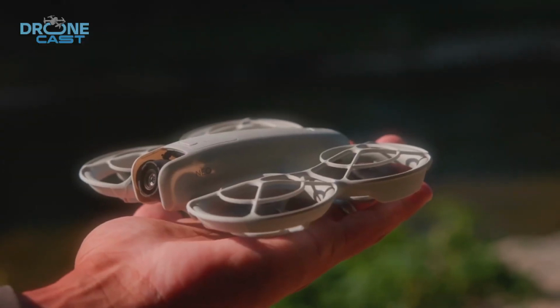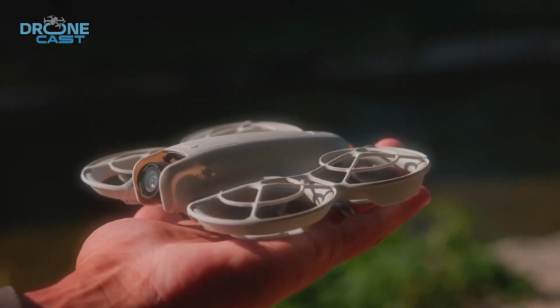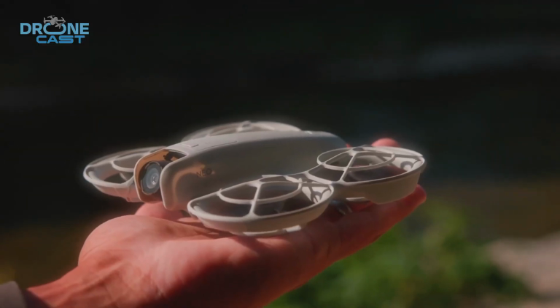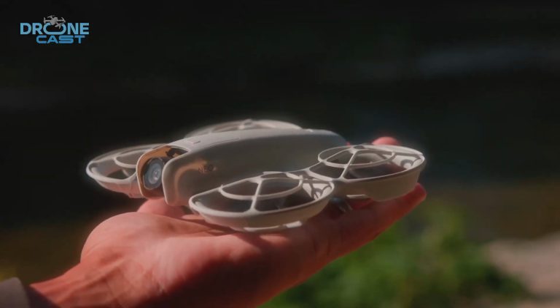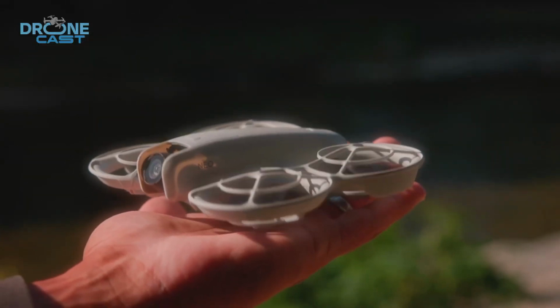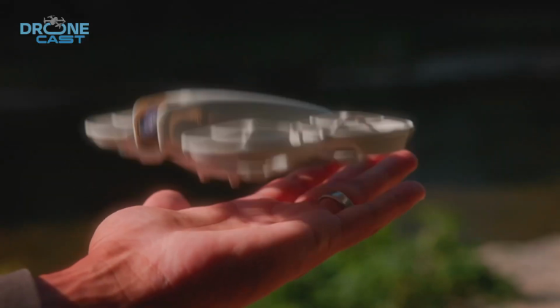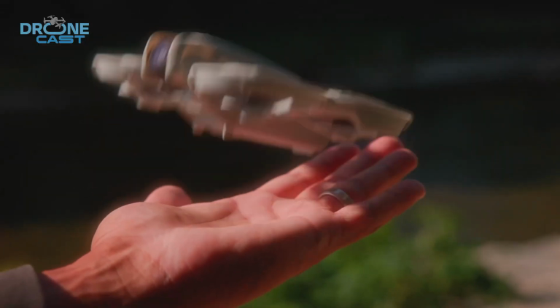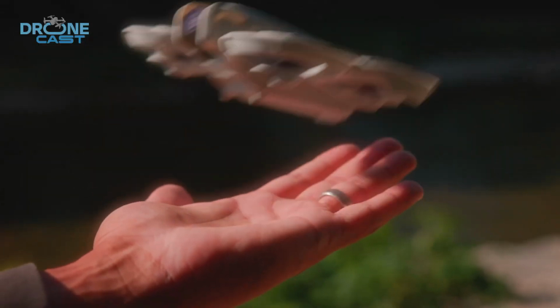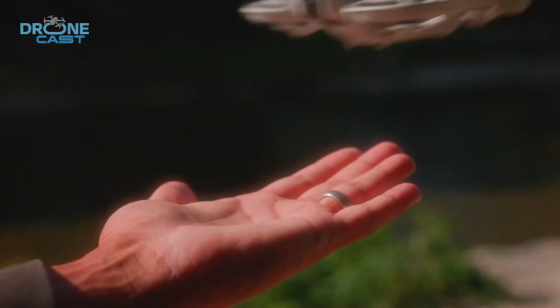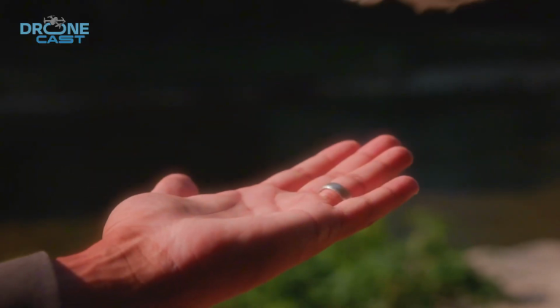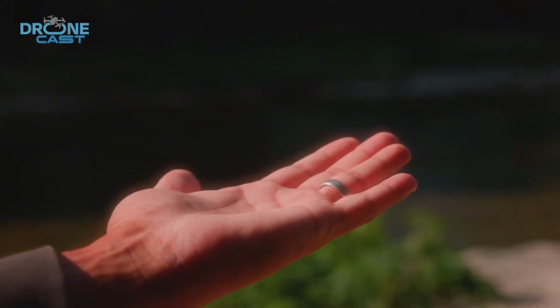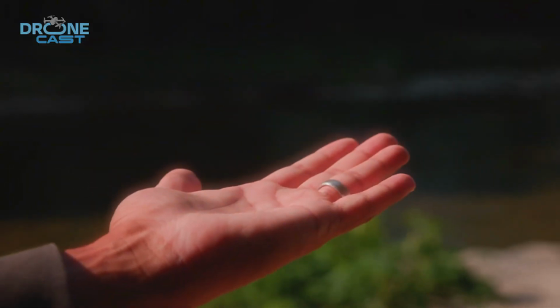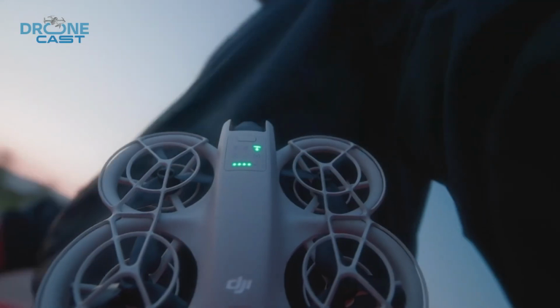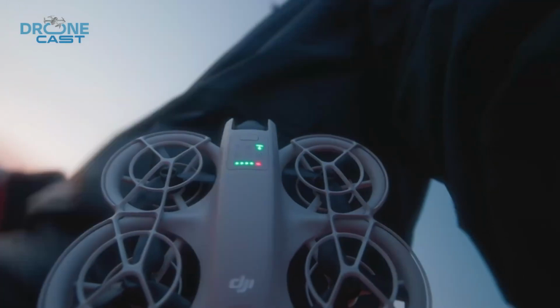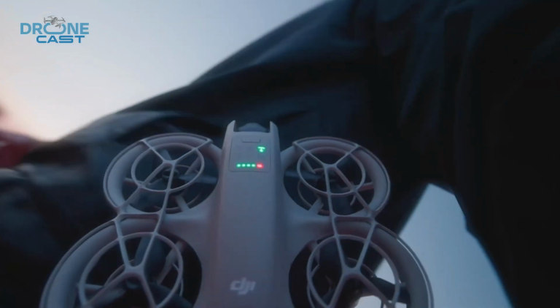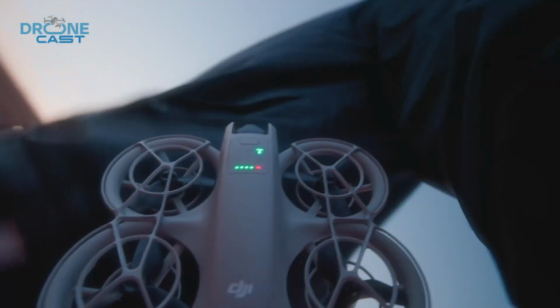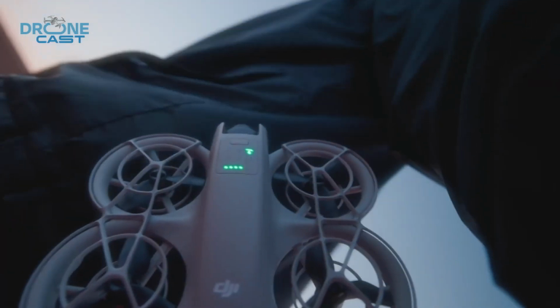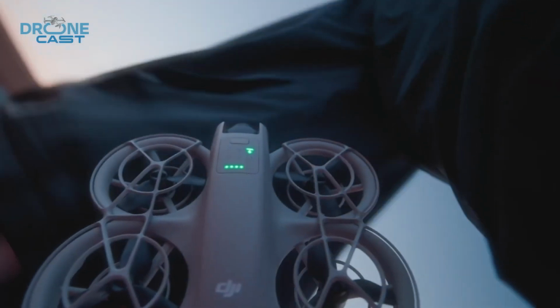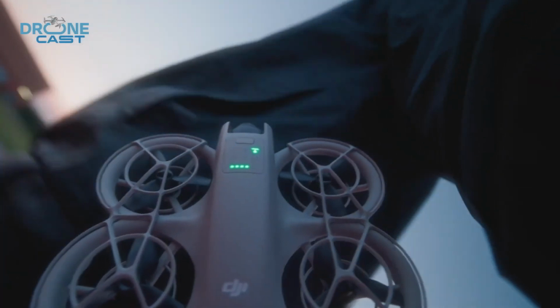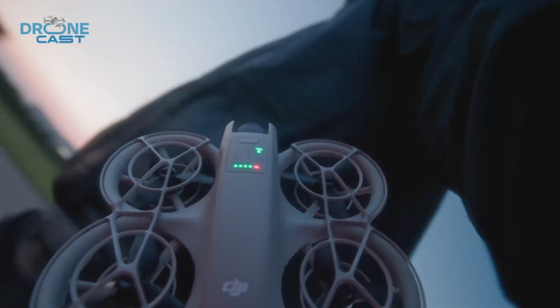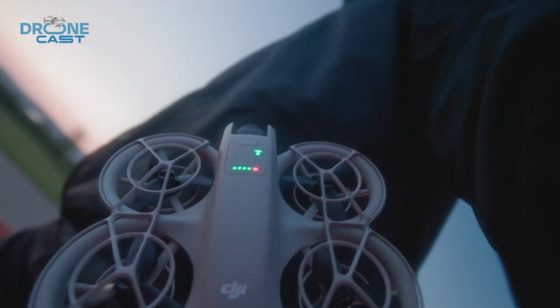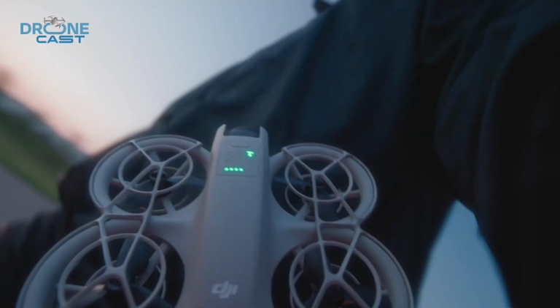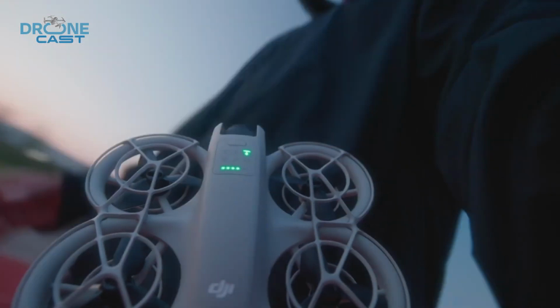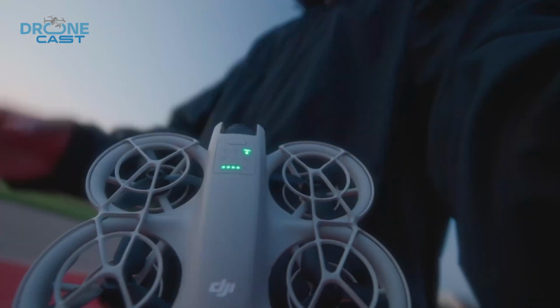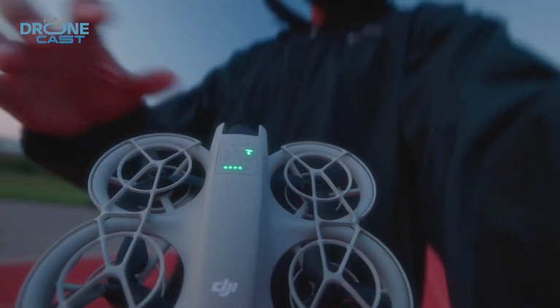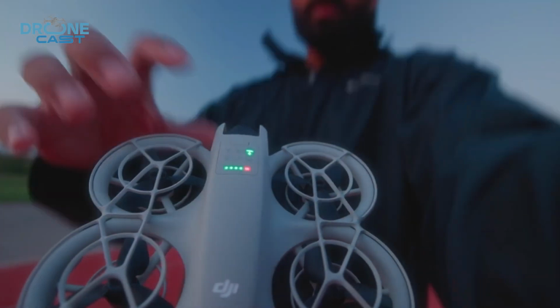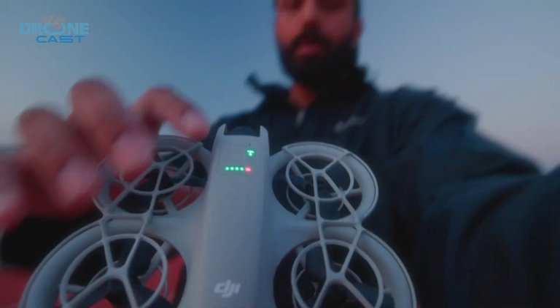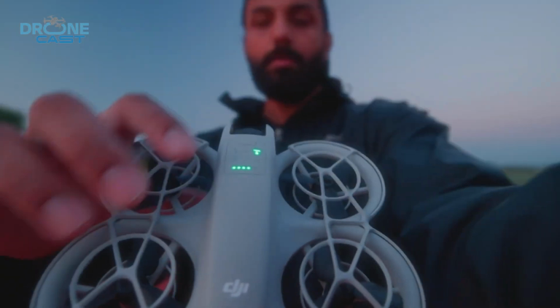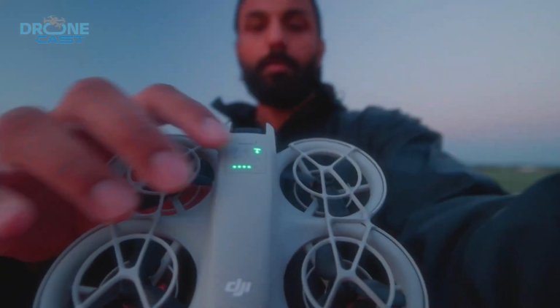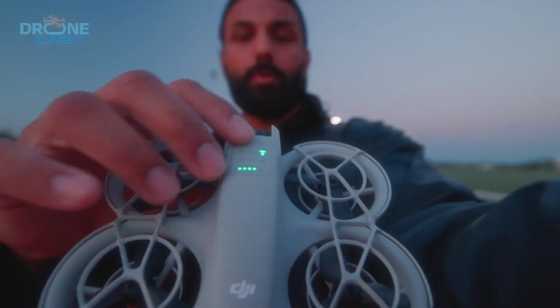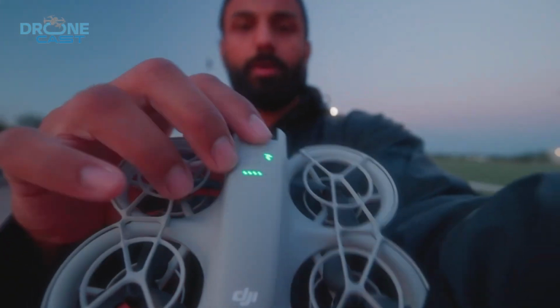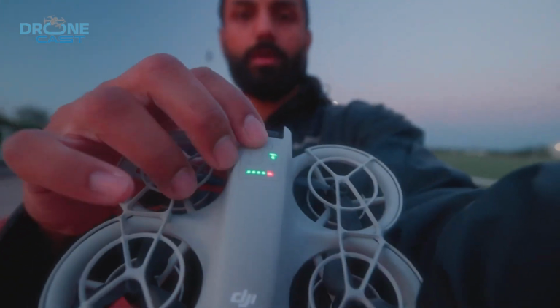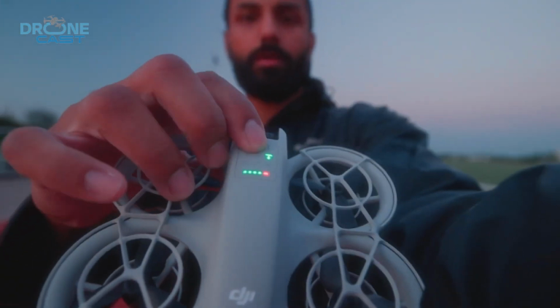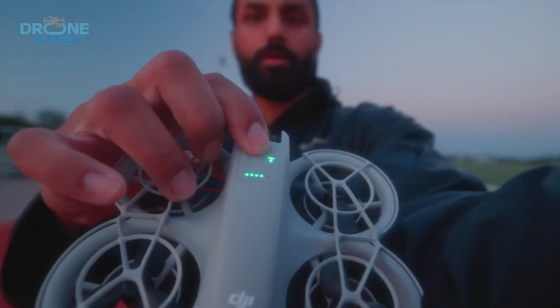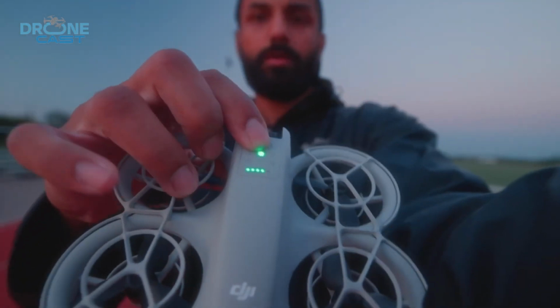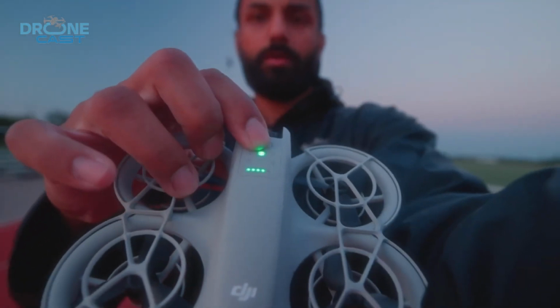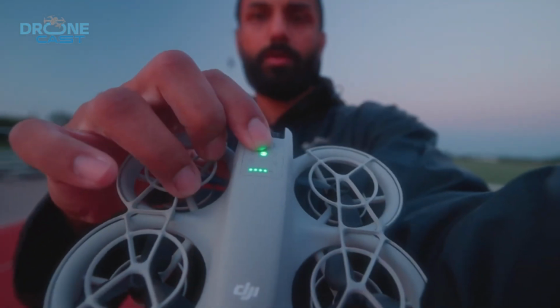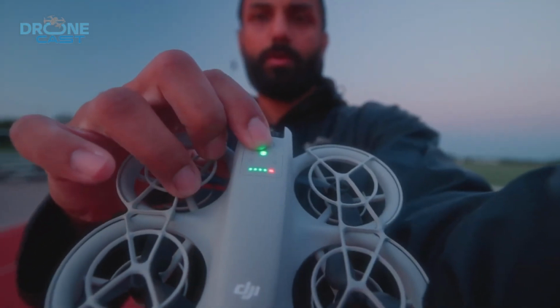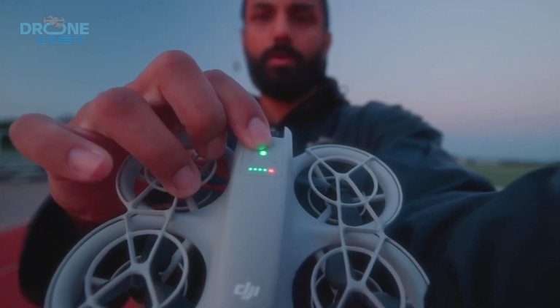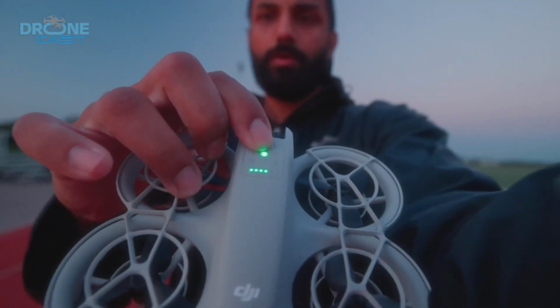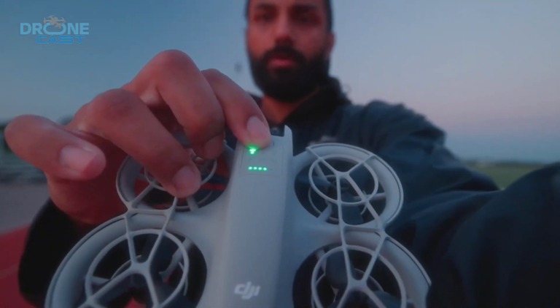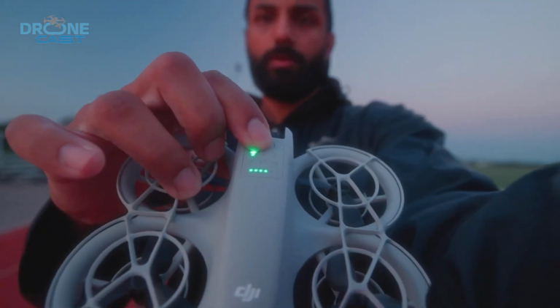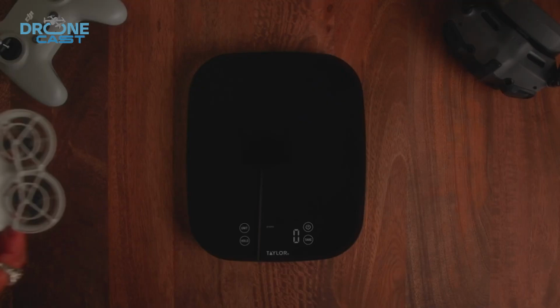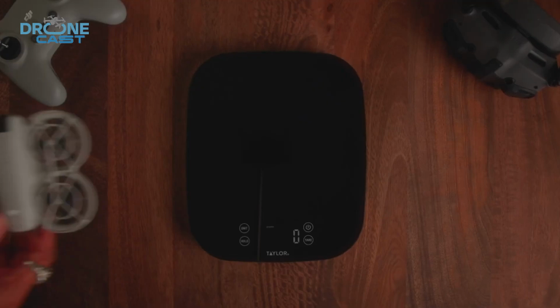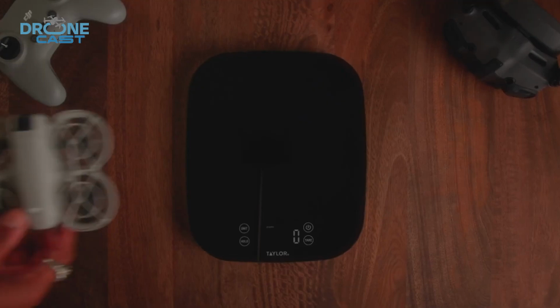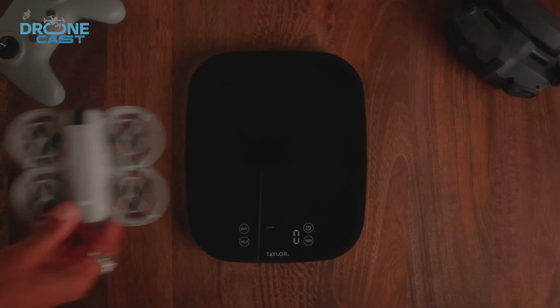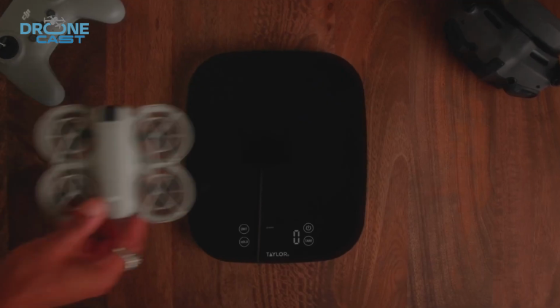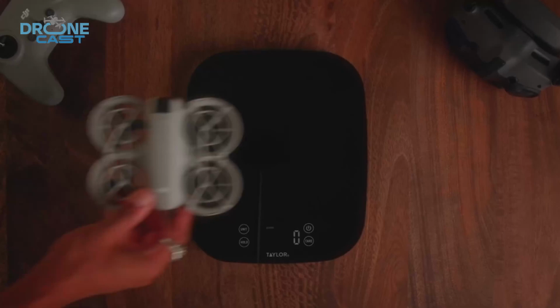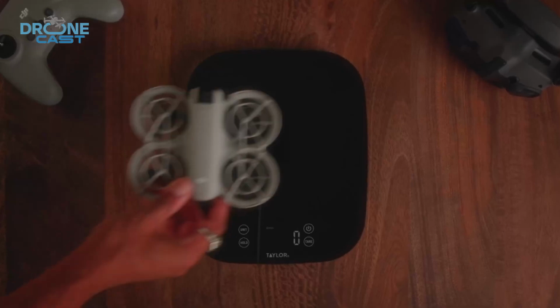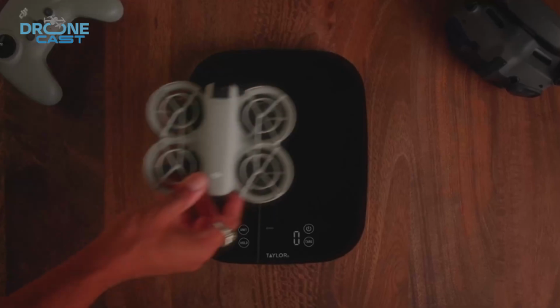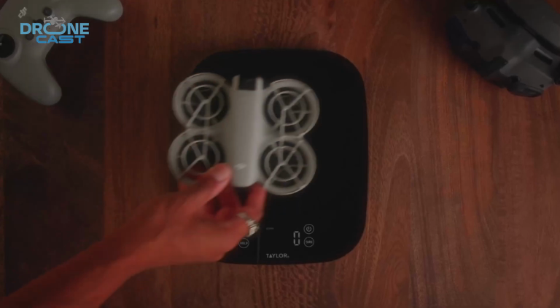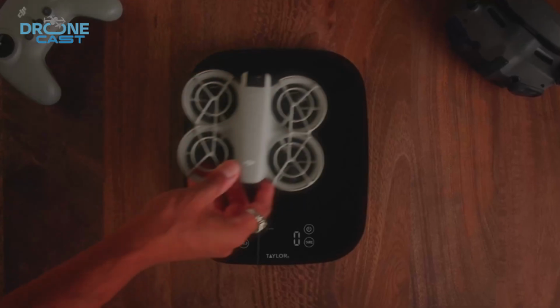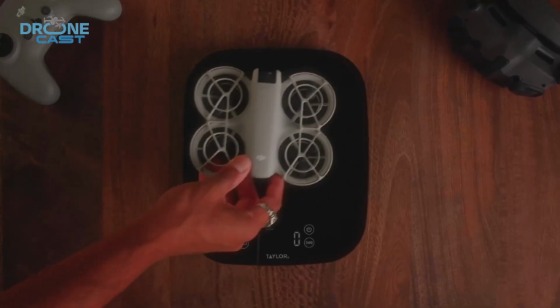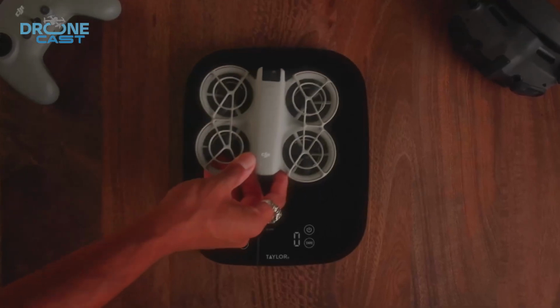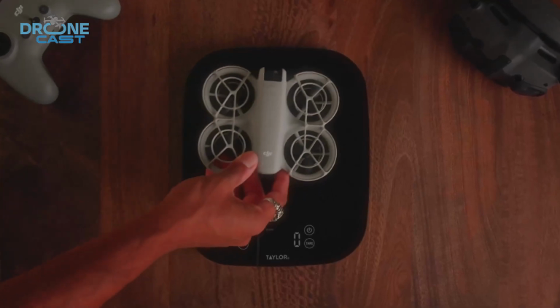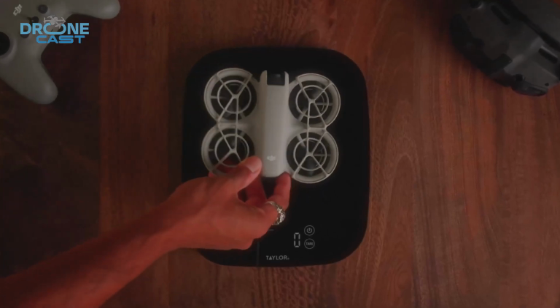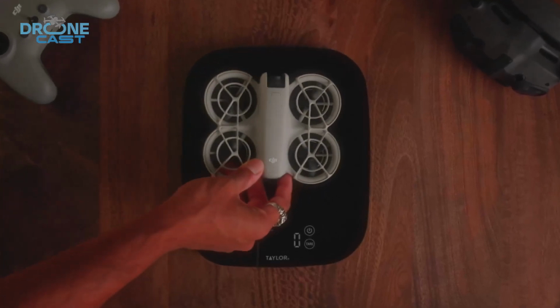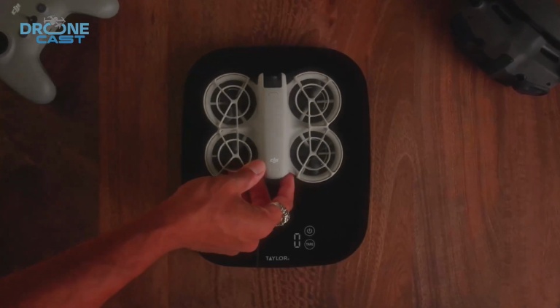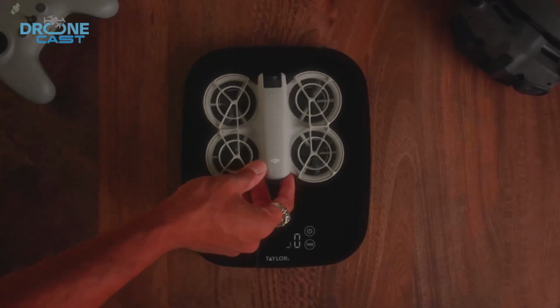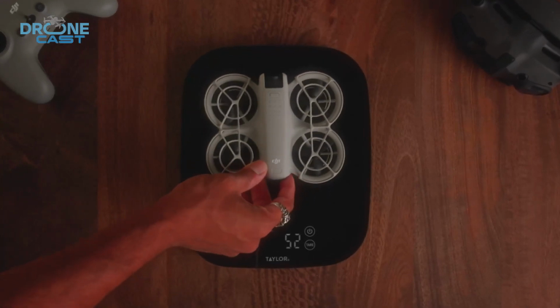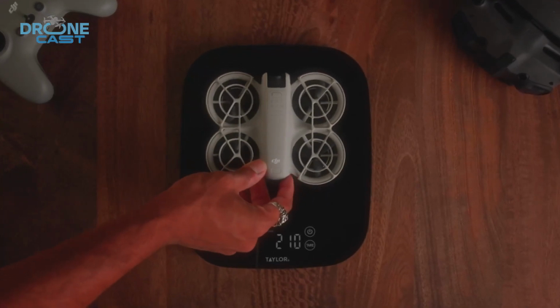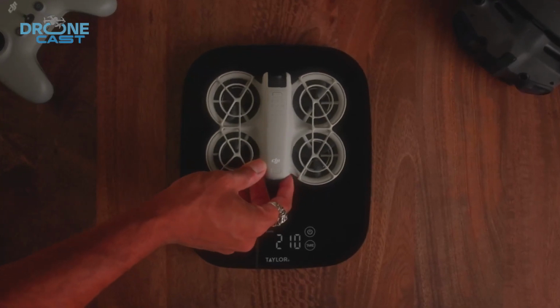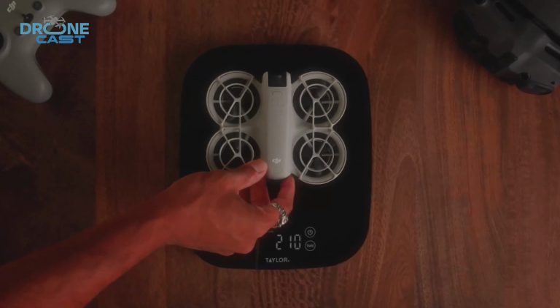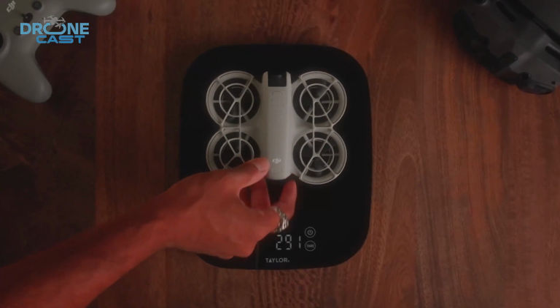Today, we're unpacking these leaks to see what features the DJI Neo 2 brings and if it's worth the hype.